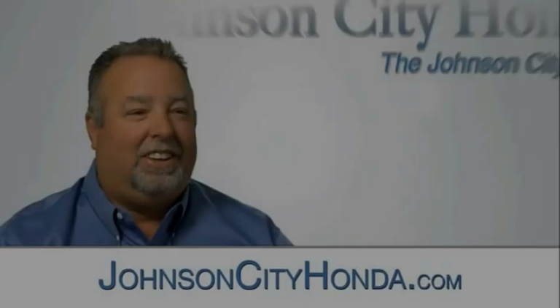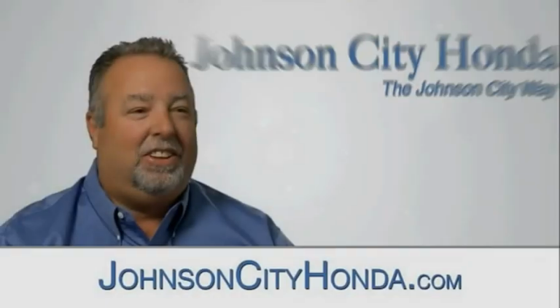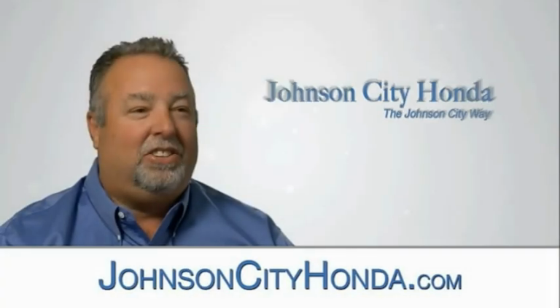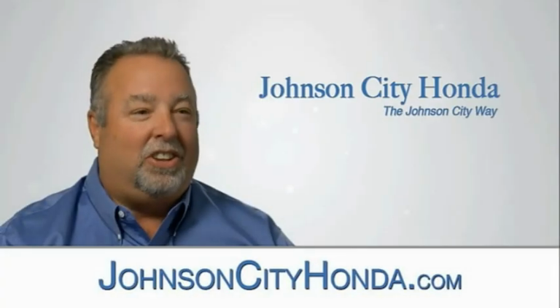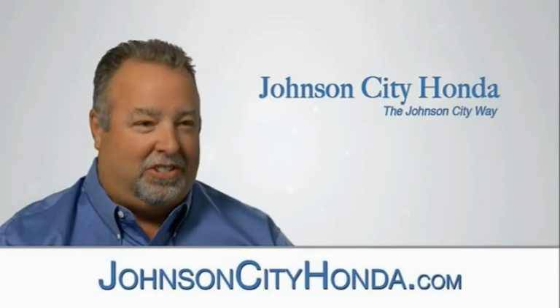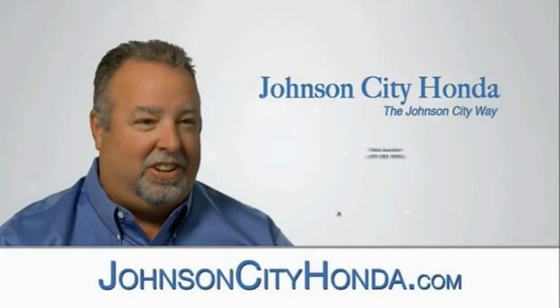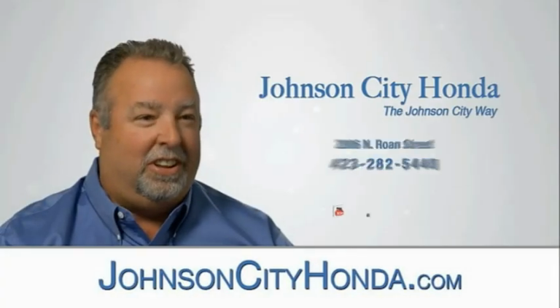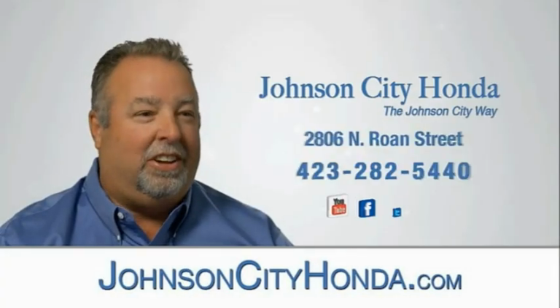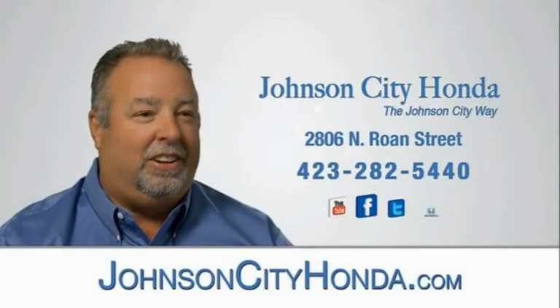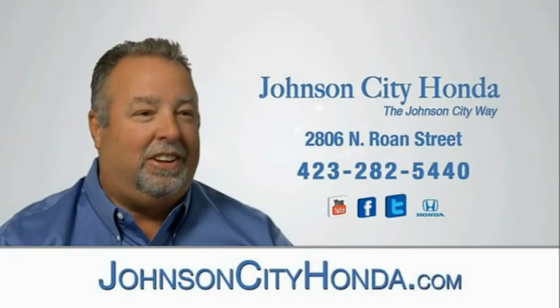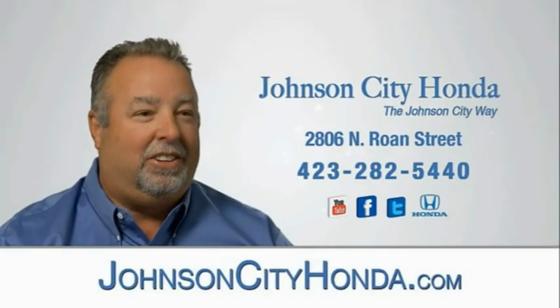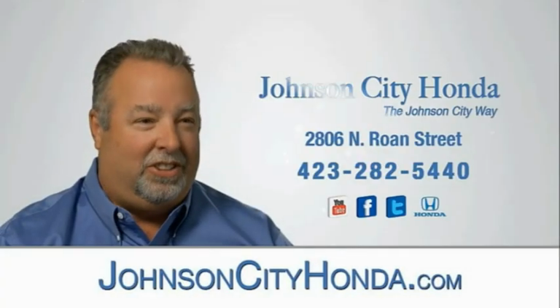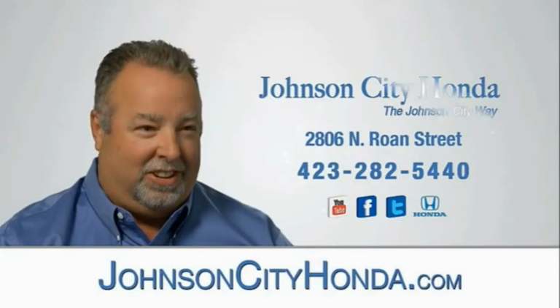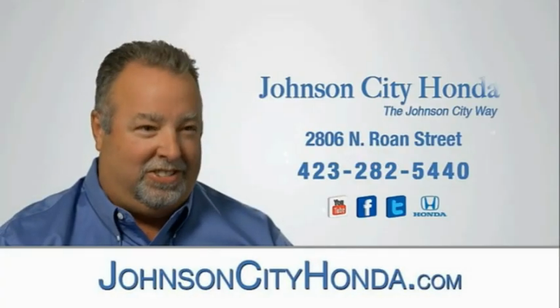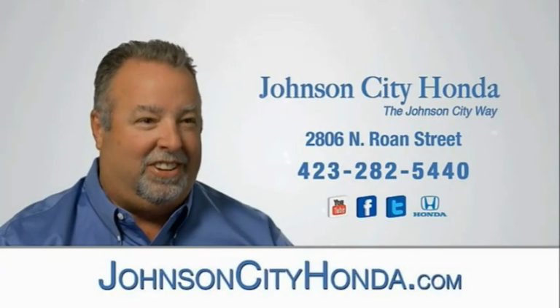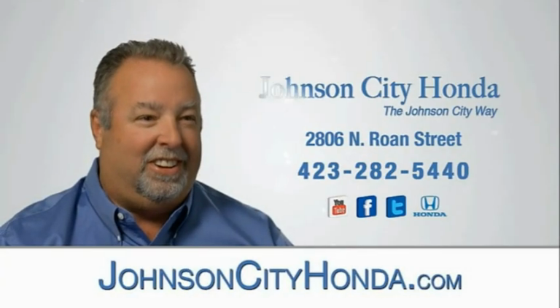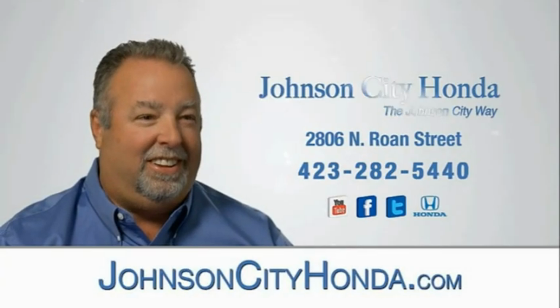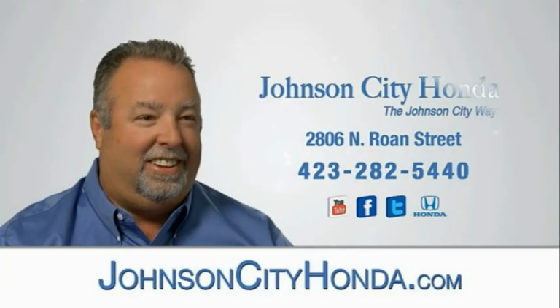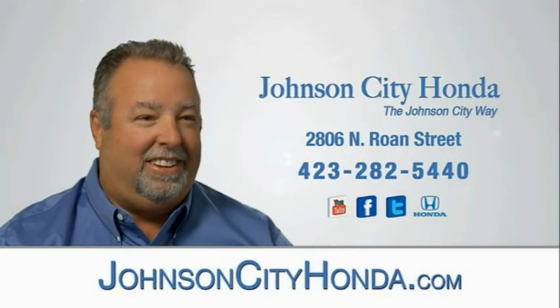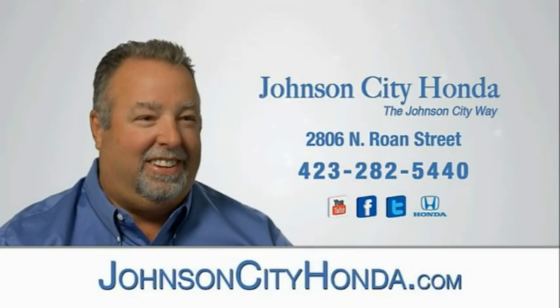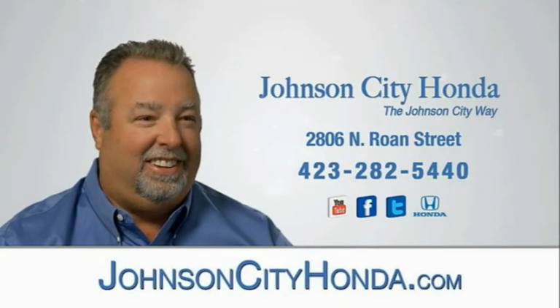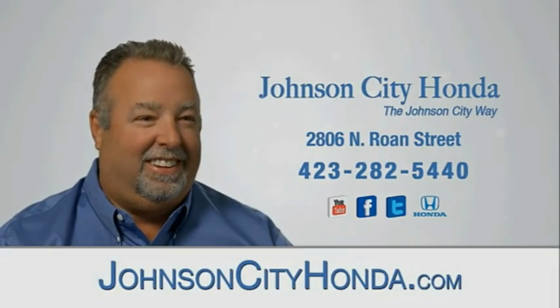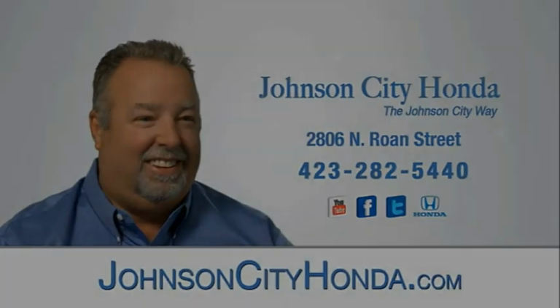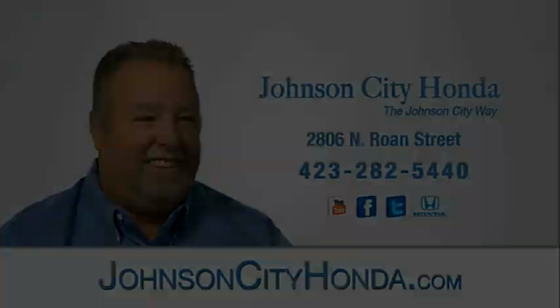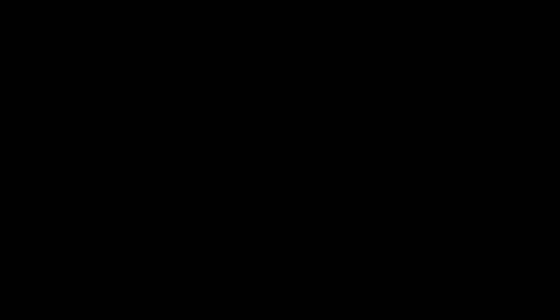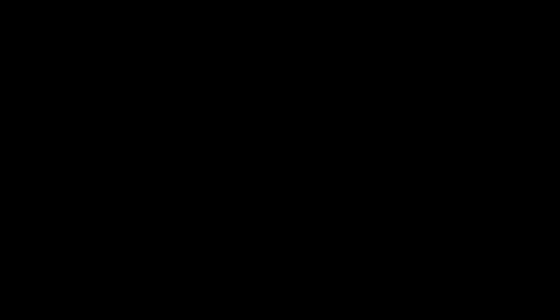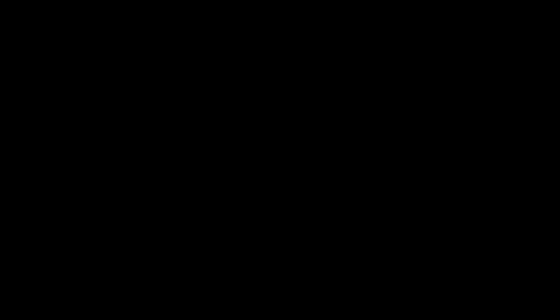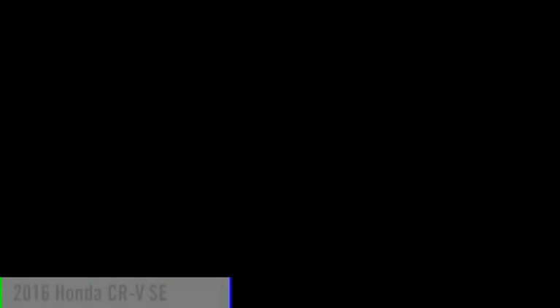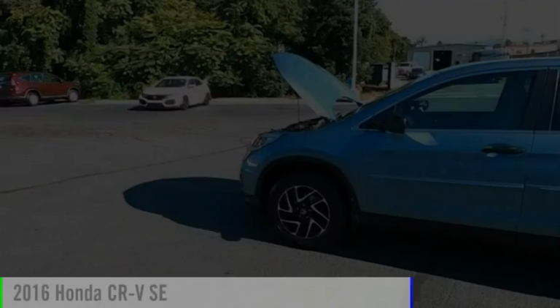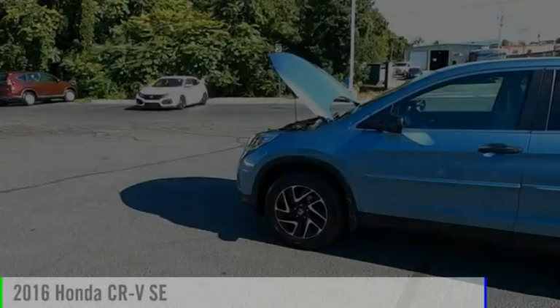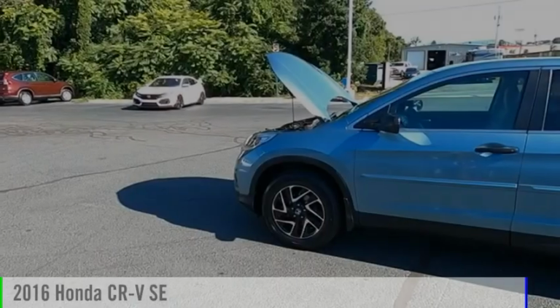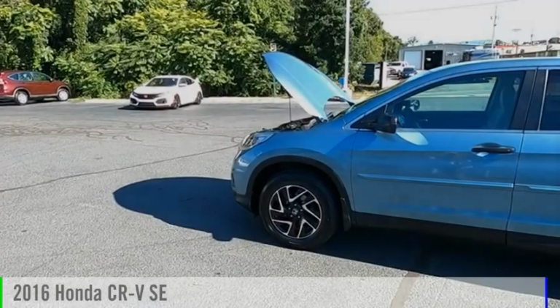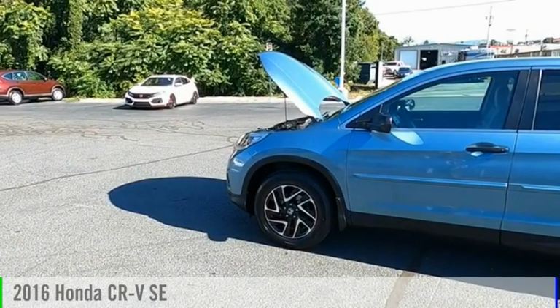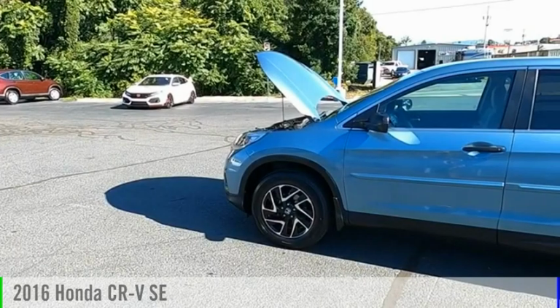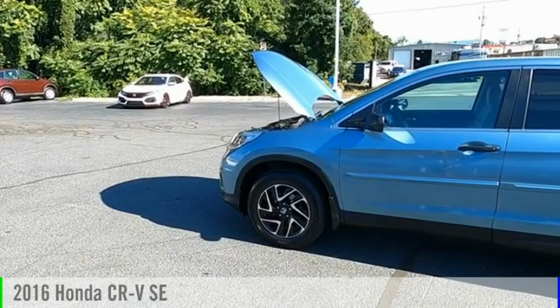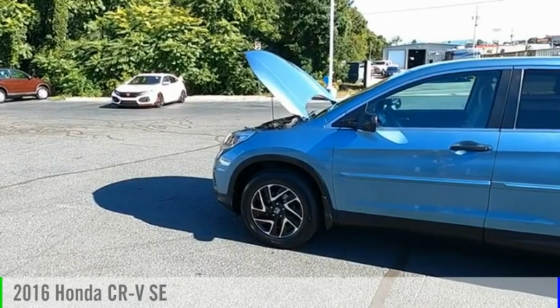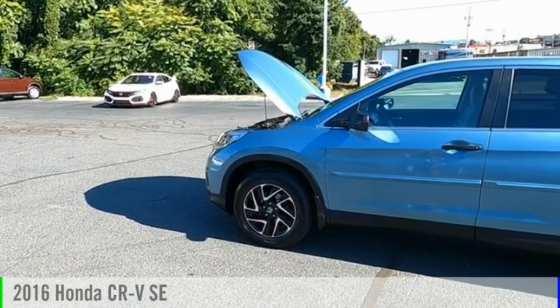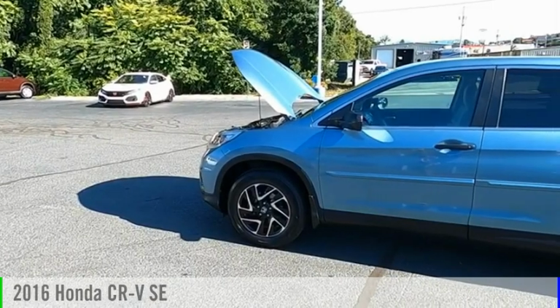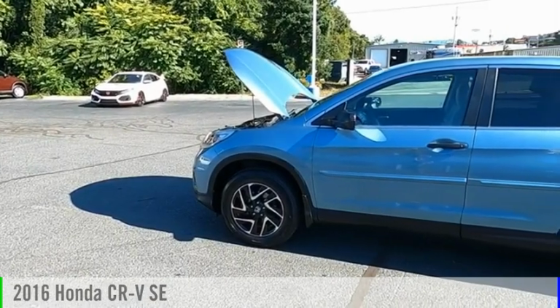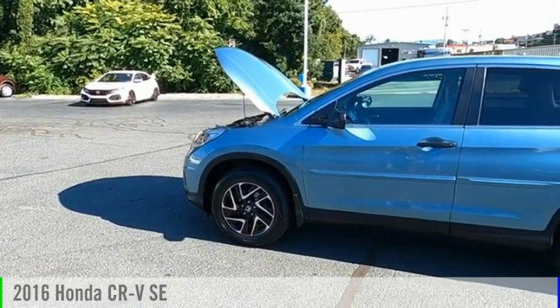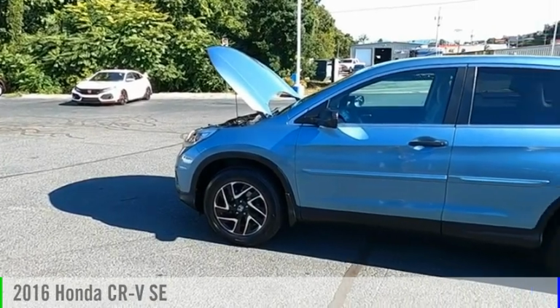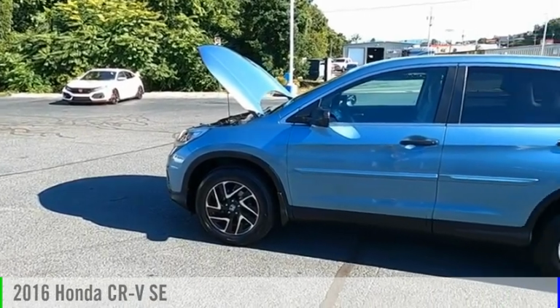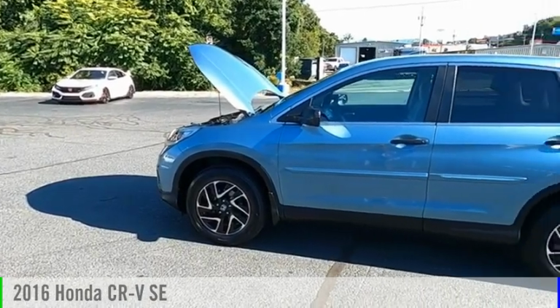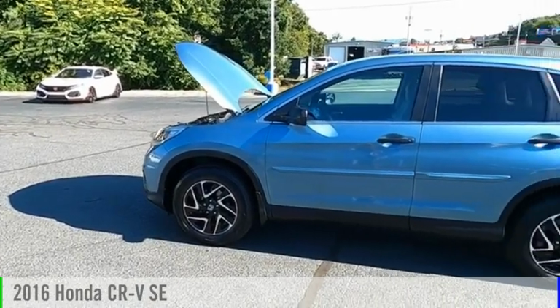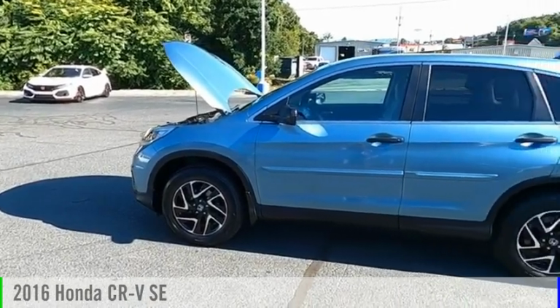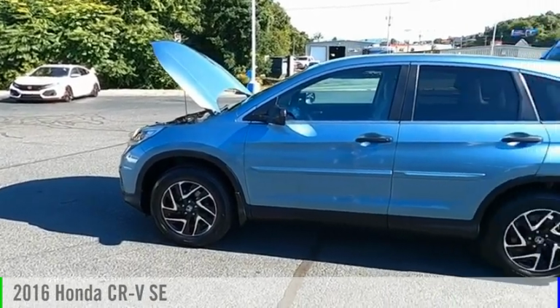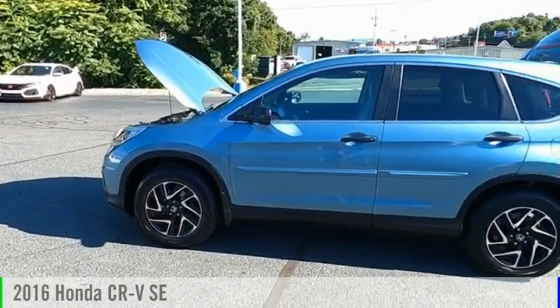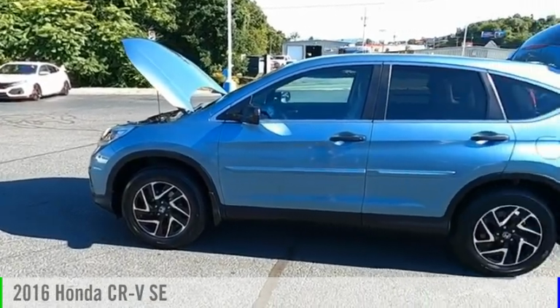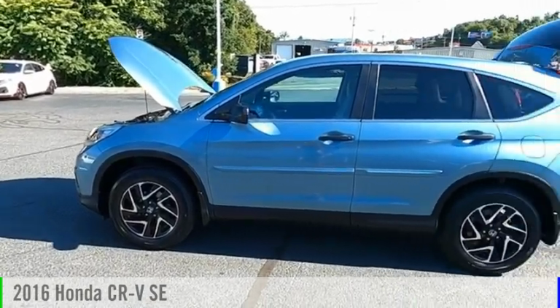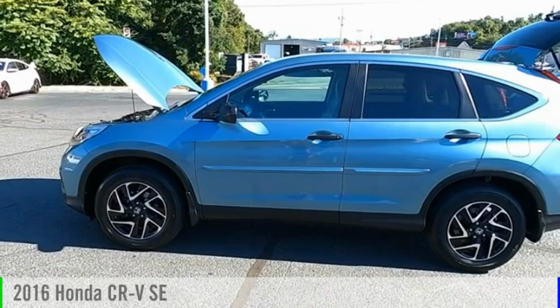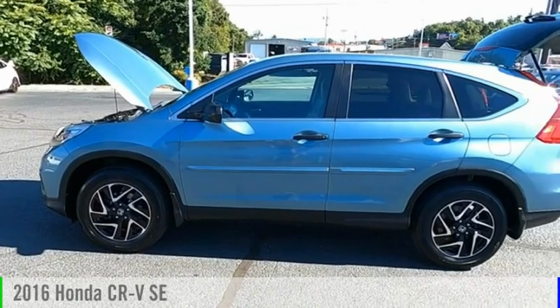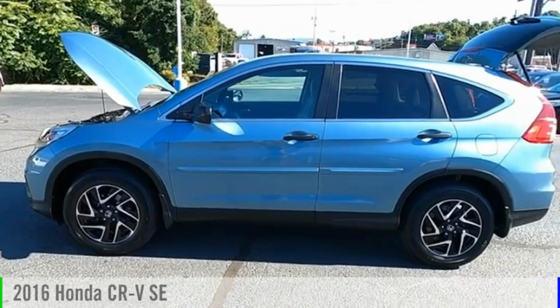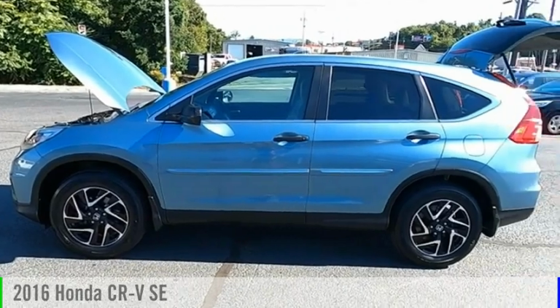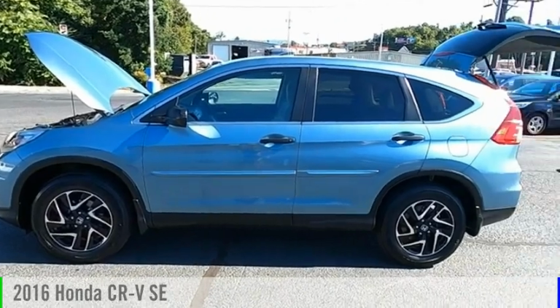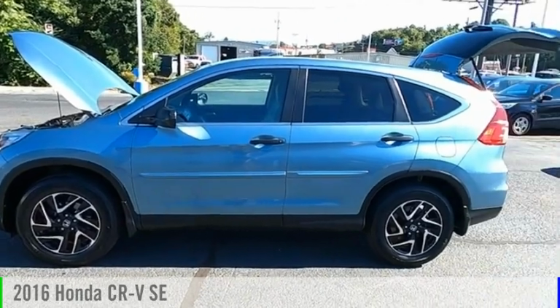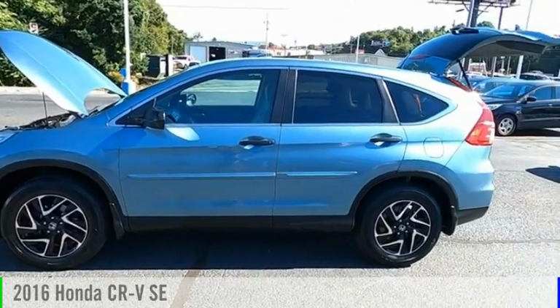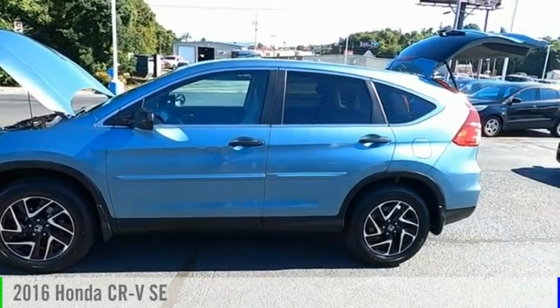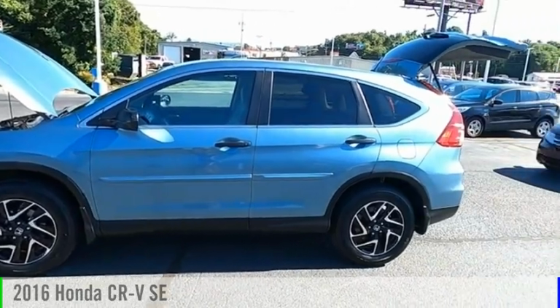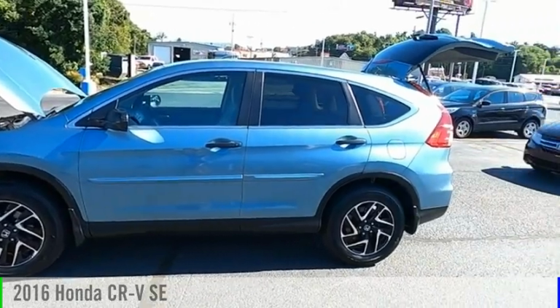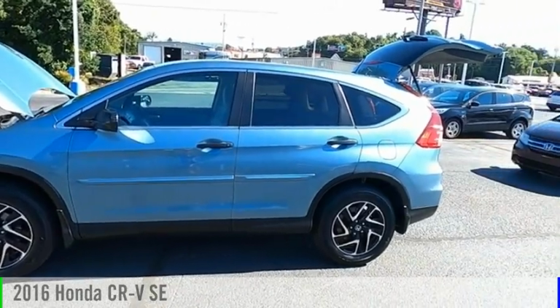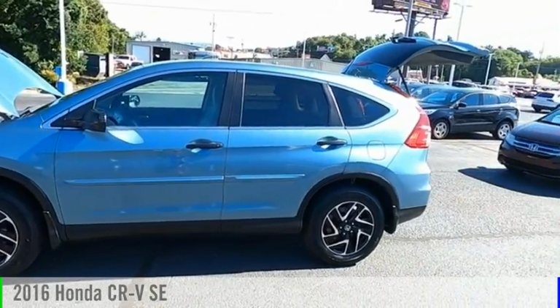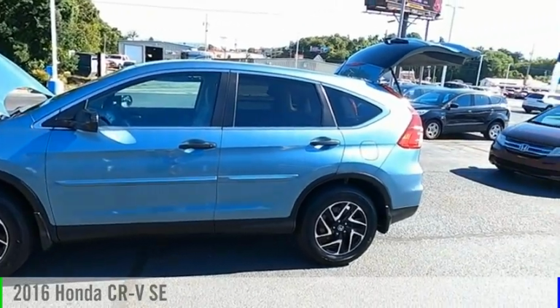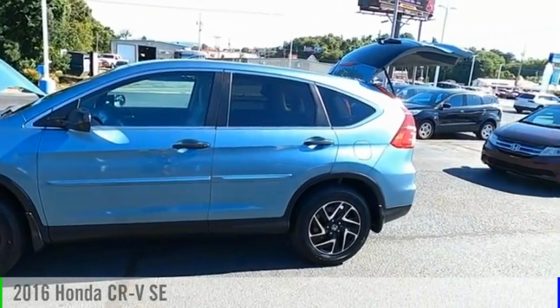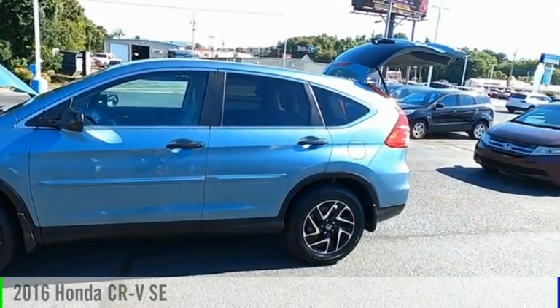Johnson City Honda, Johnson City. Come test drive the 2016 CR-V.